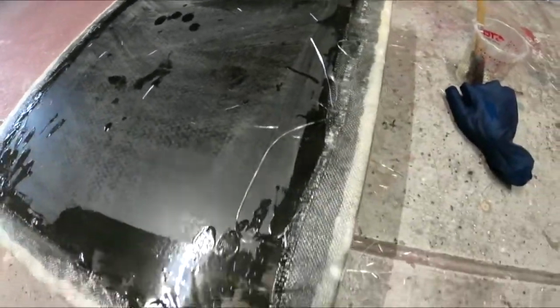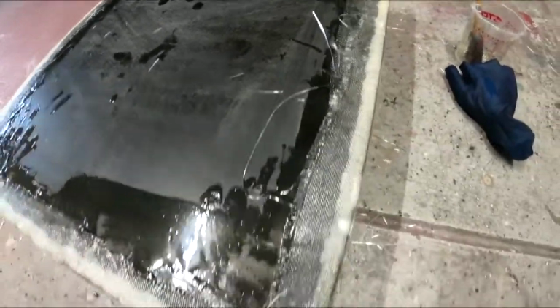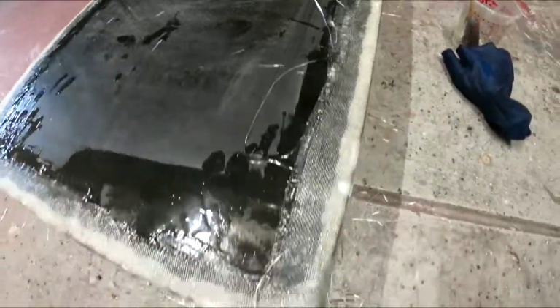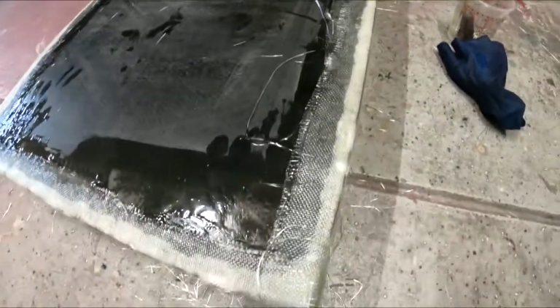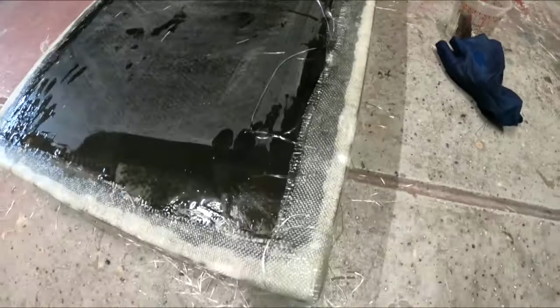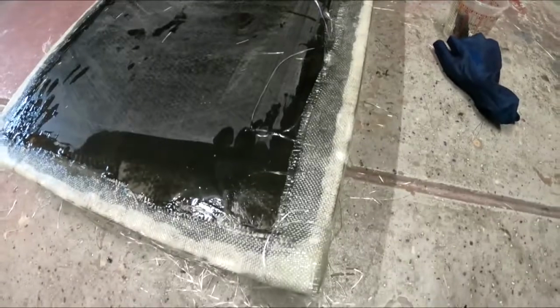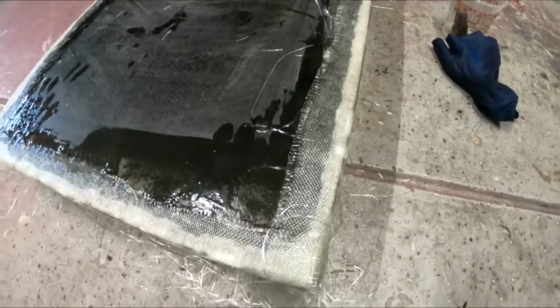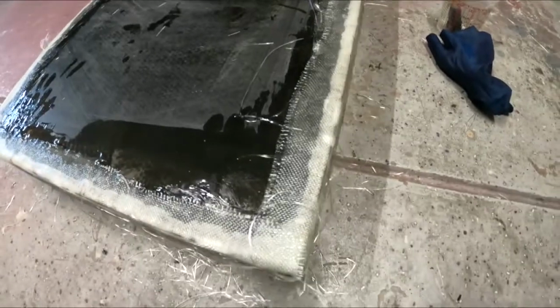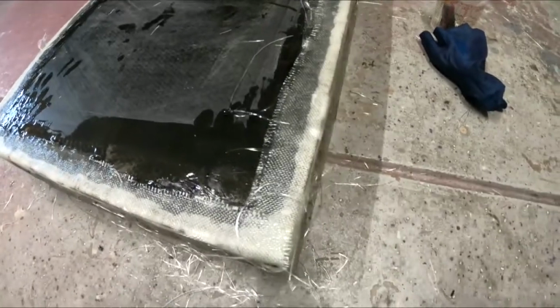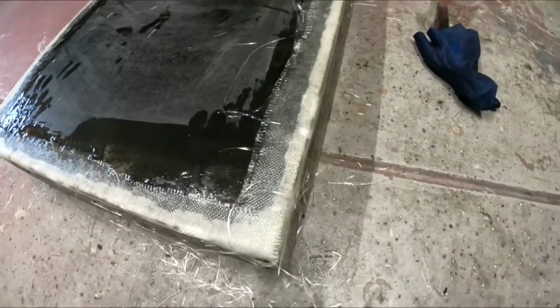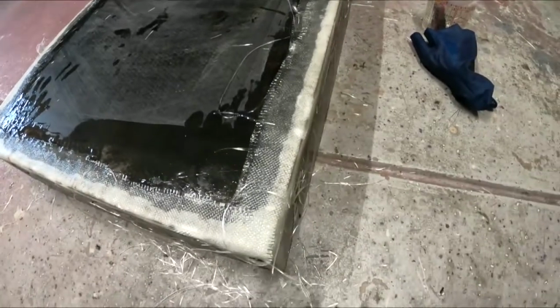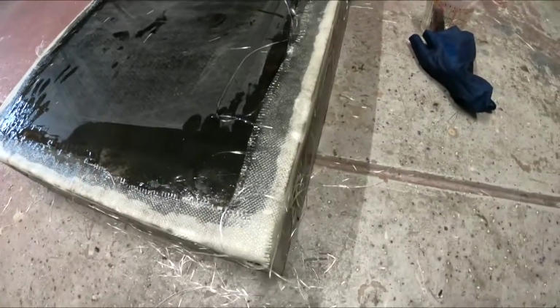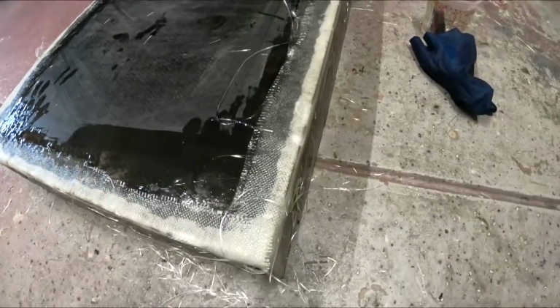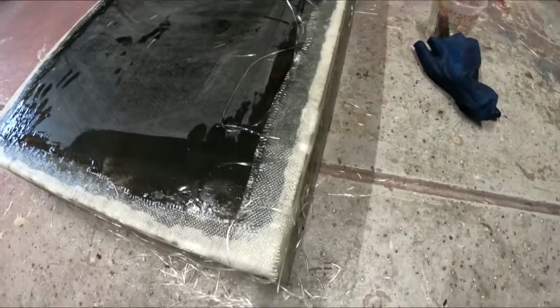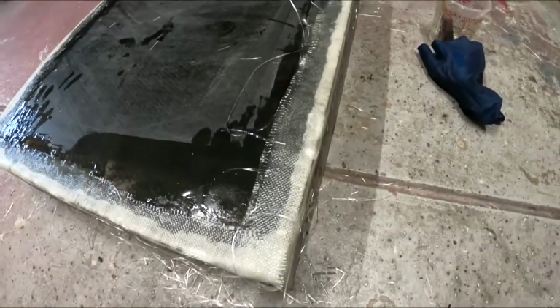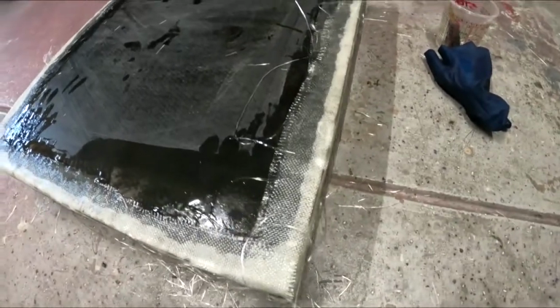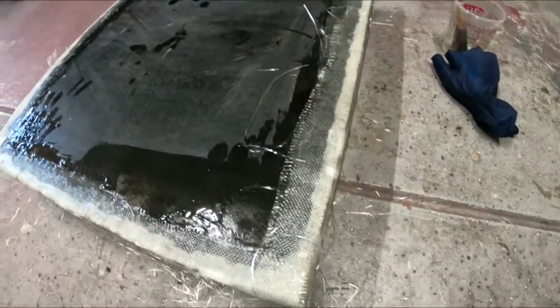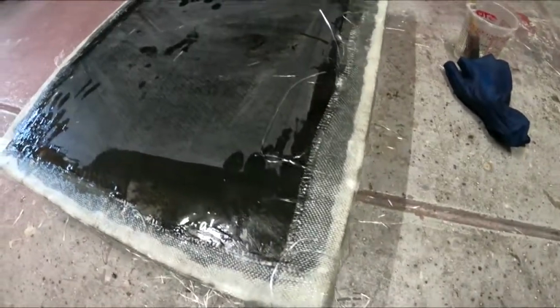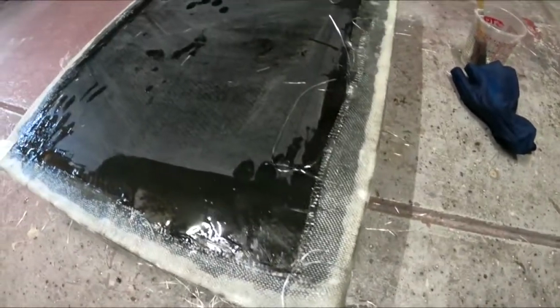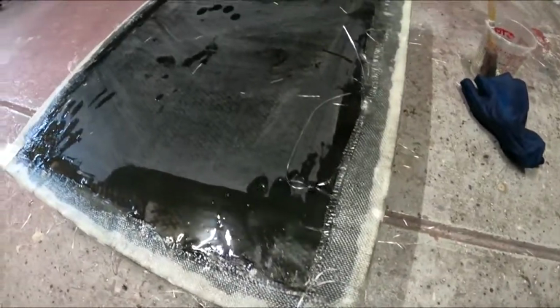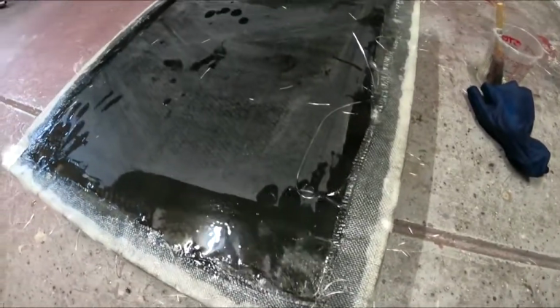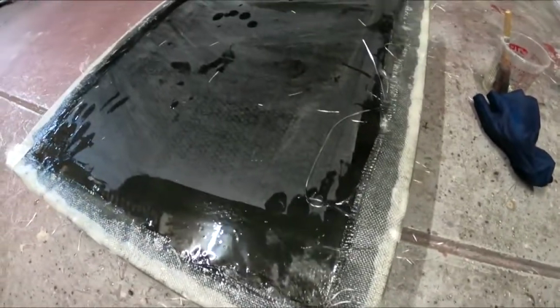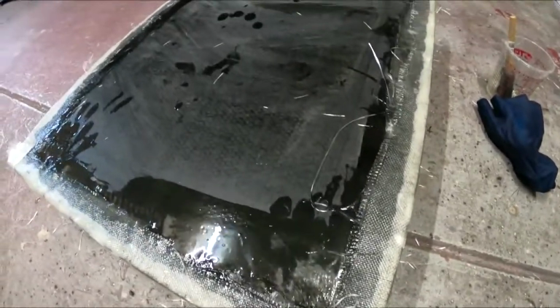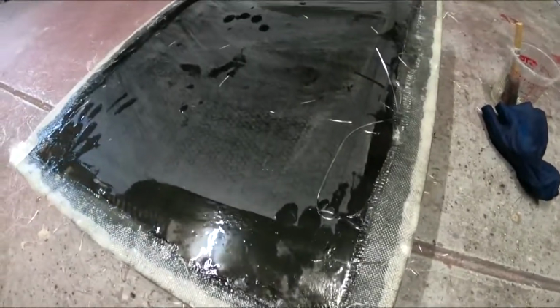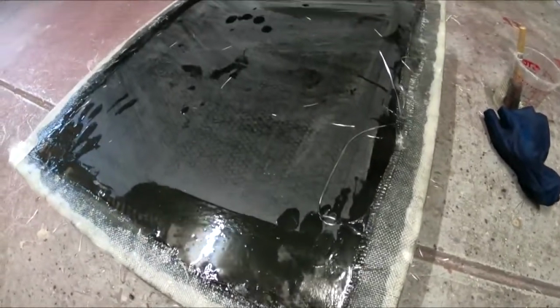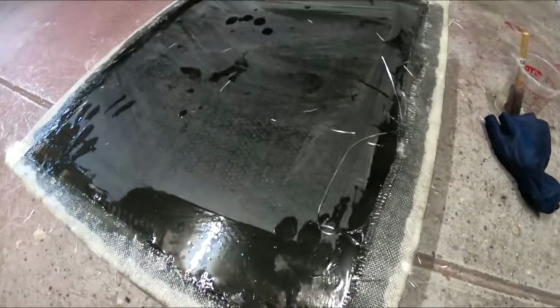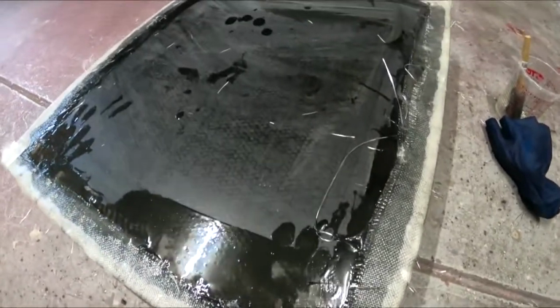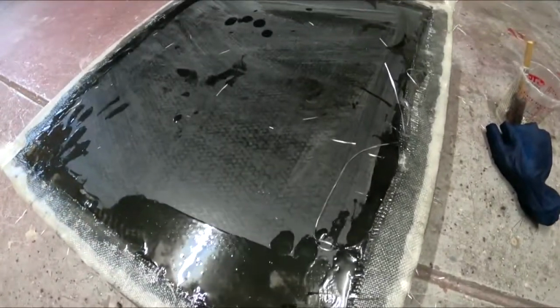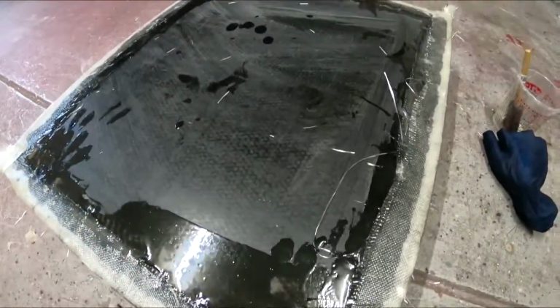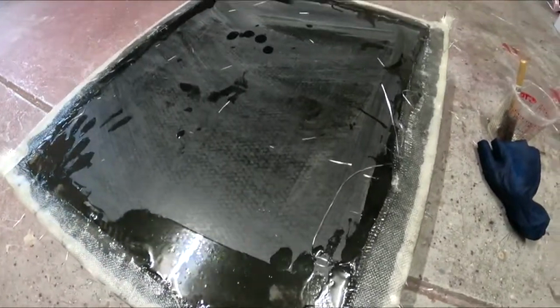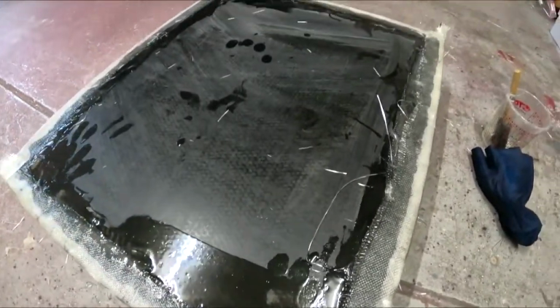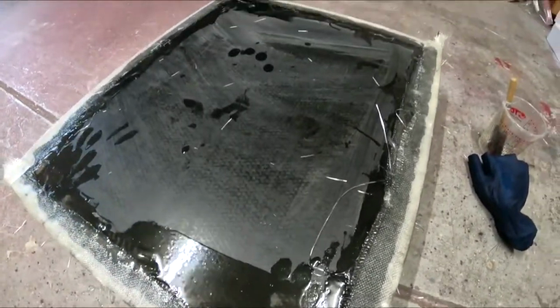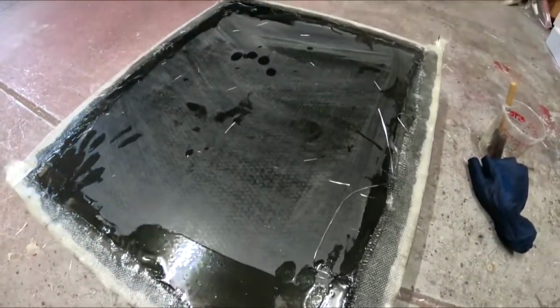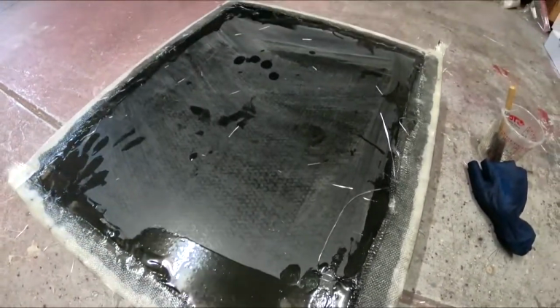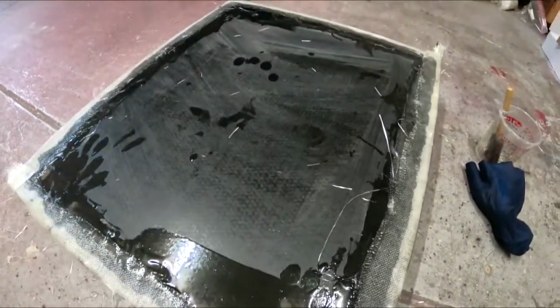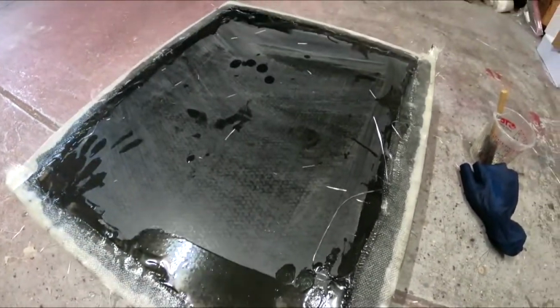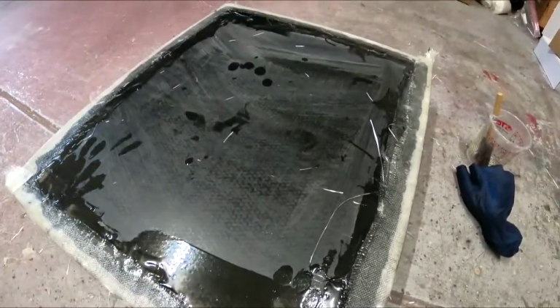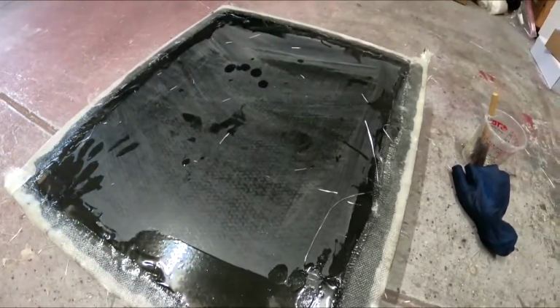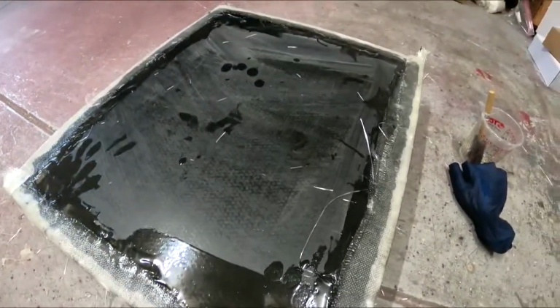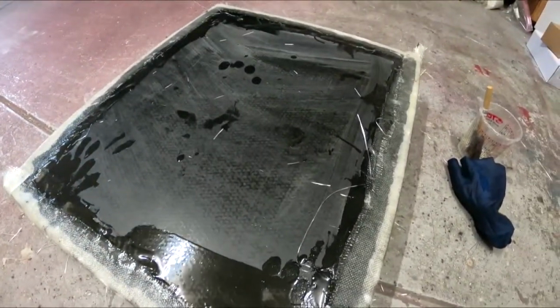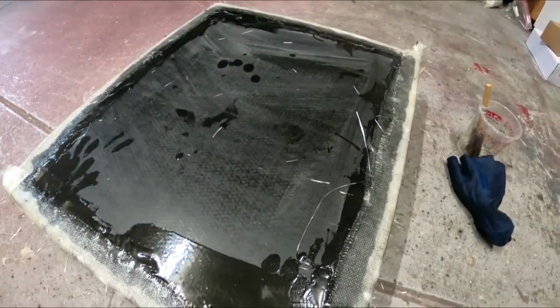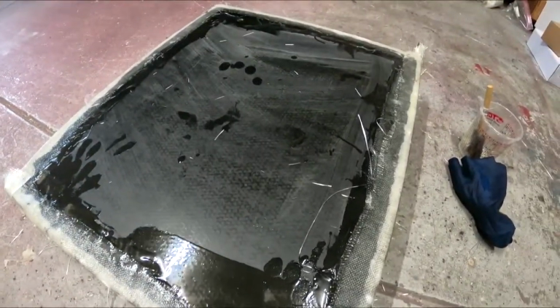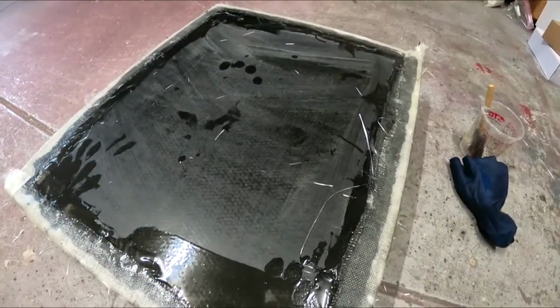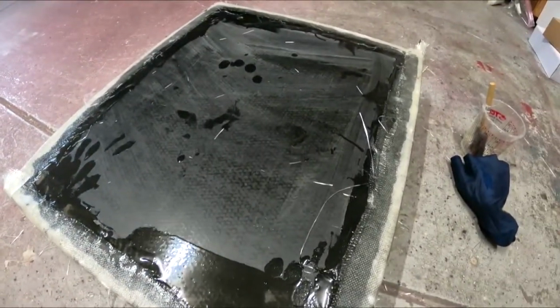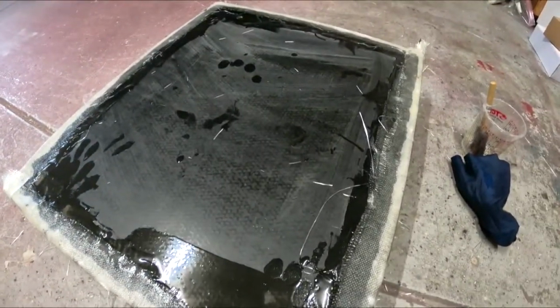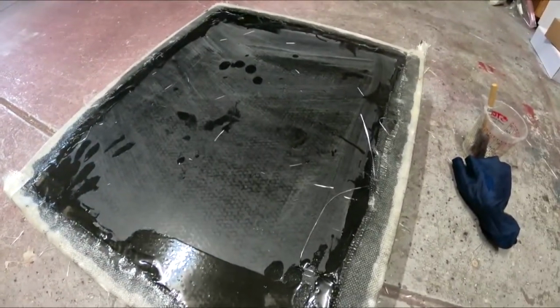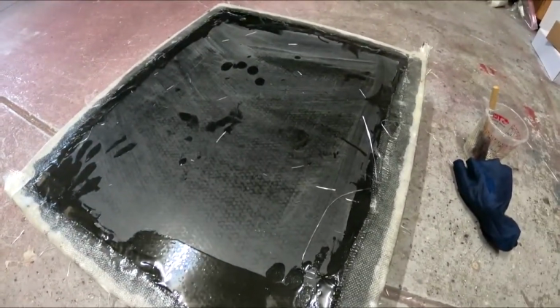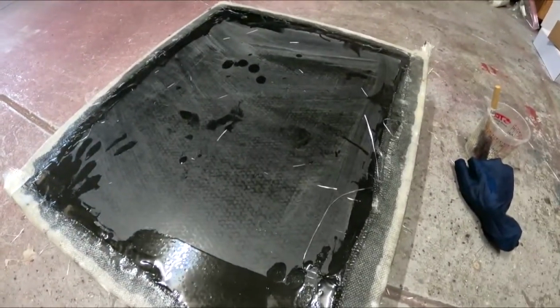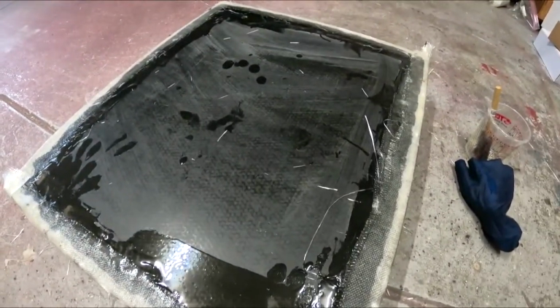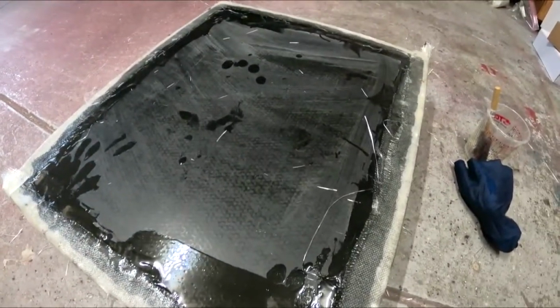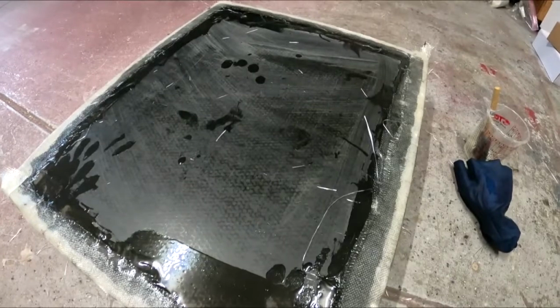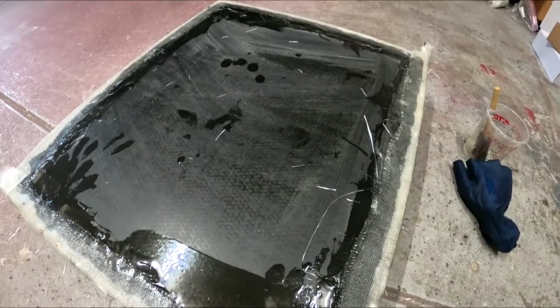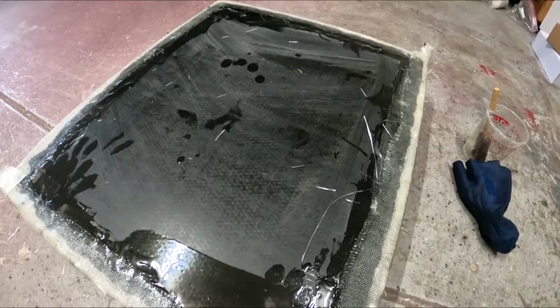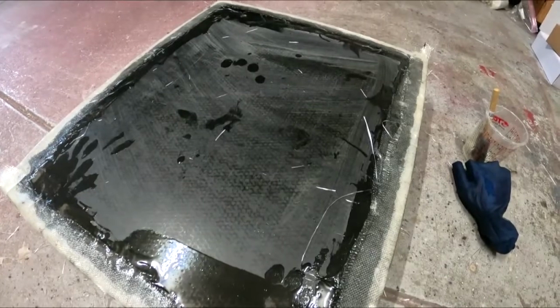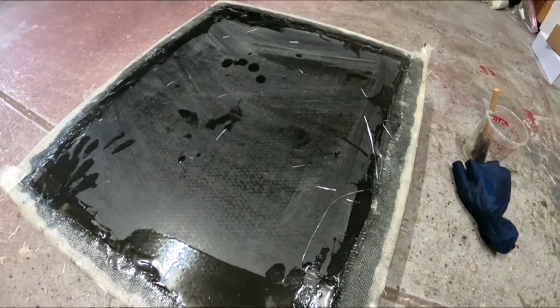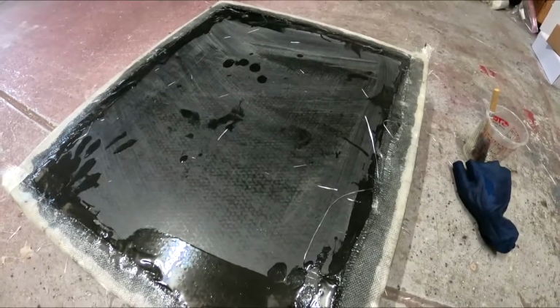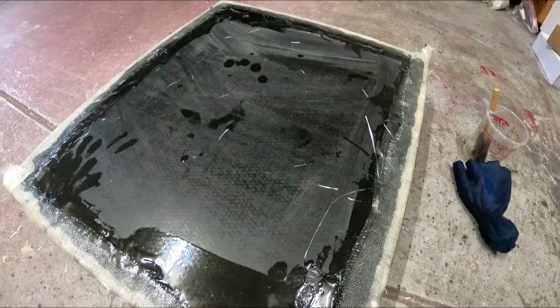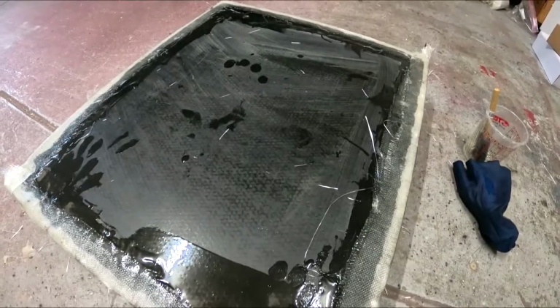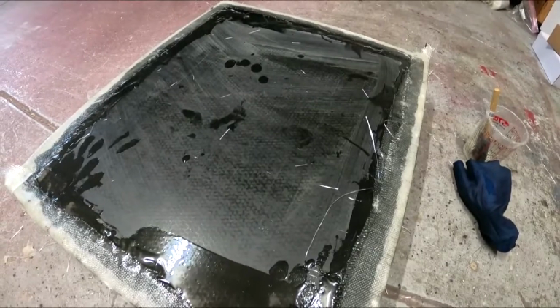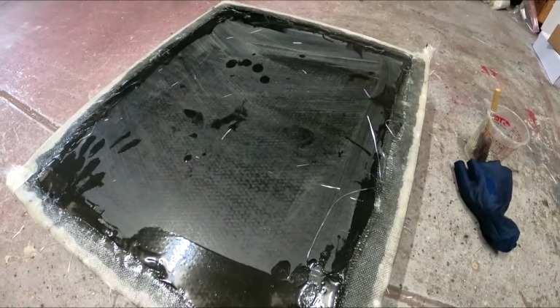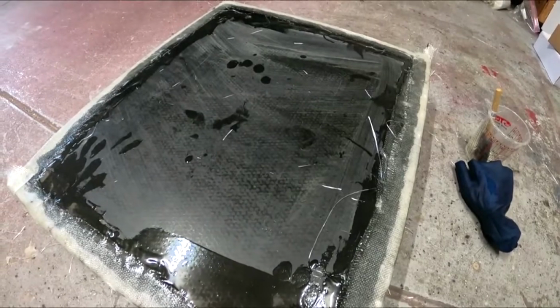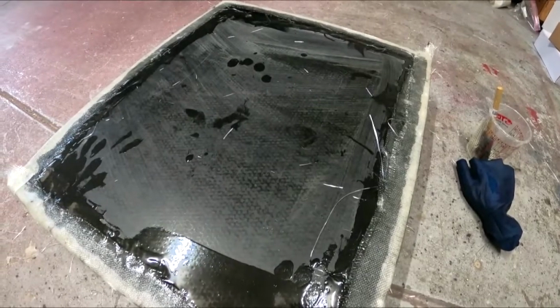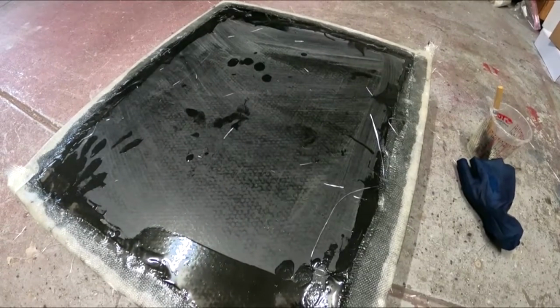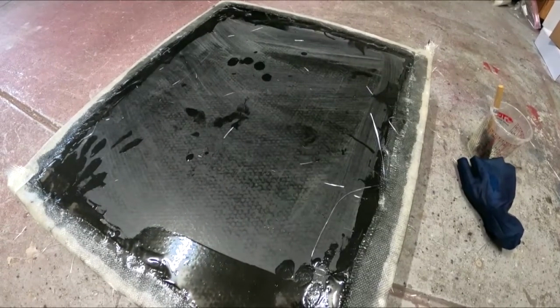We've got ourselves a super lightweight, super strong box storage cubby. A little different than aluminum — I just figured something different. Not sure yet what I want to do with the floor.